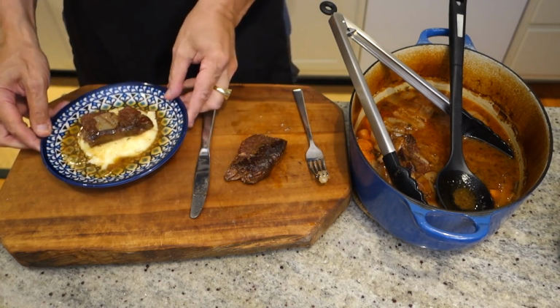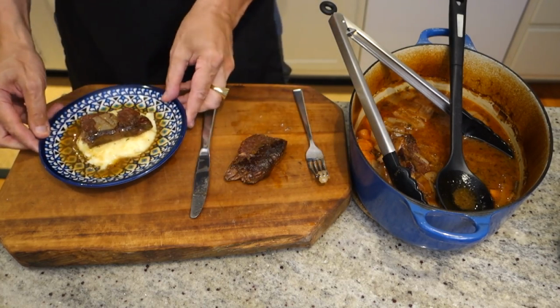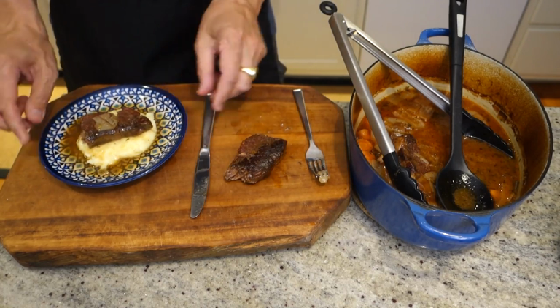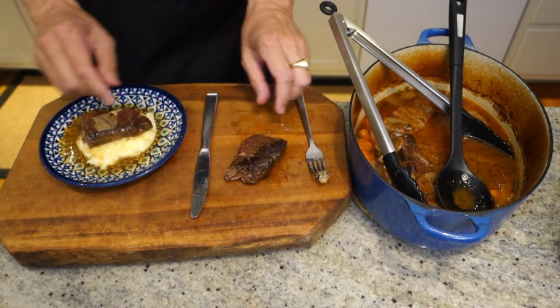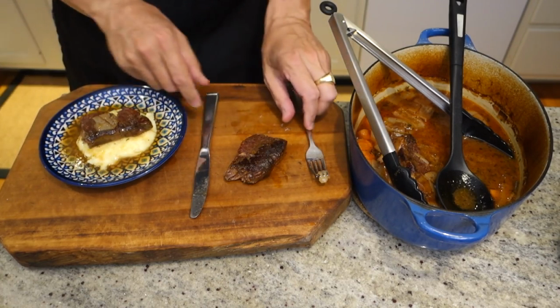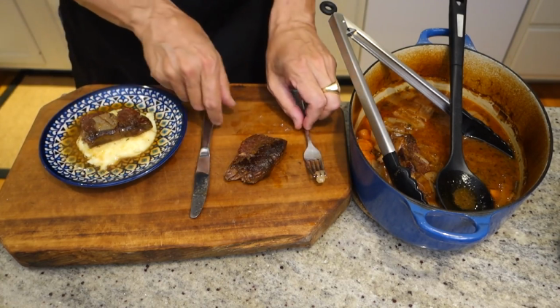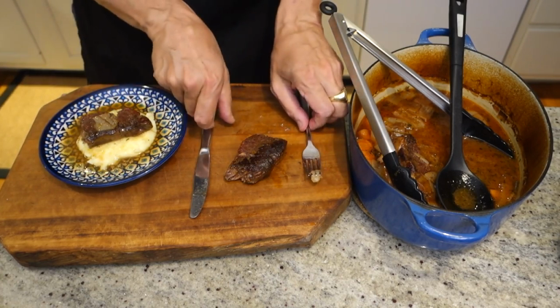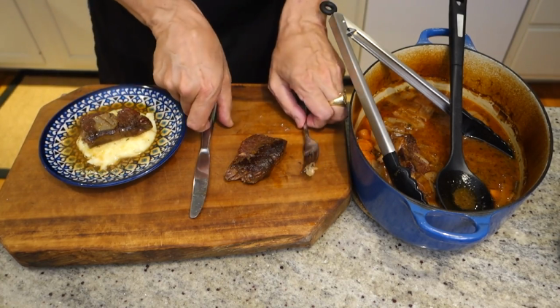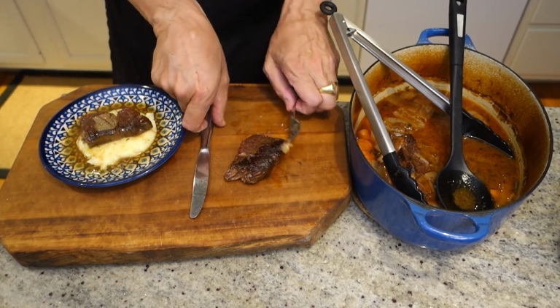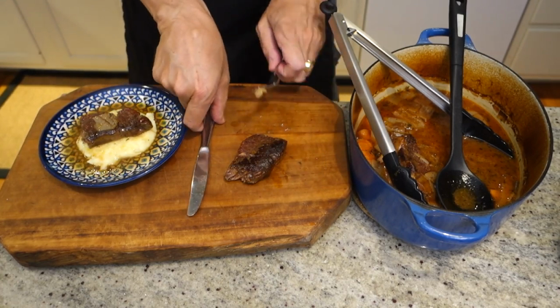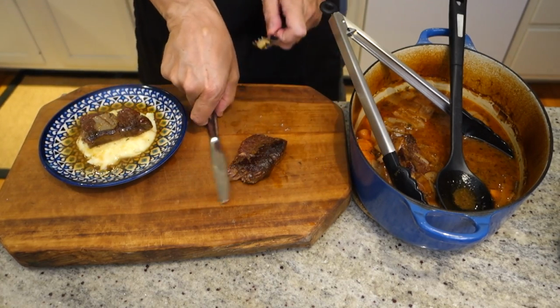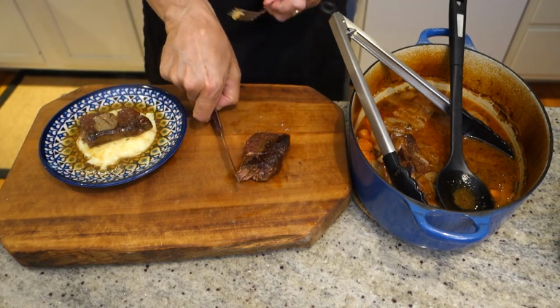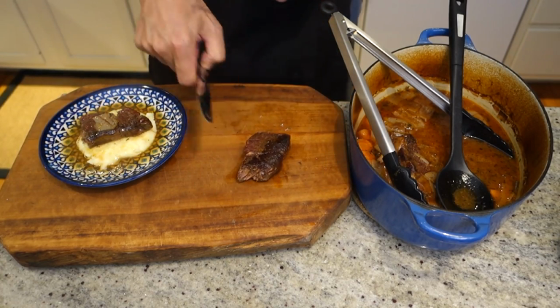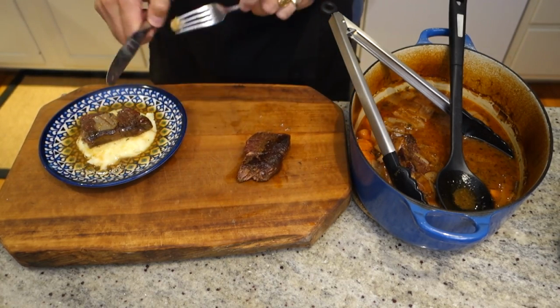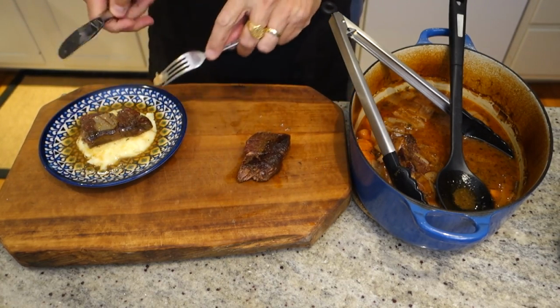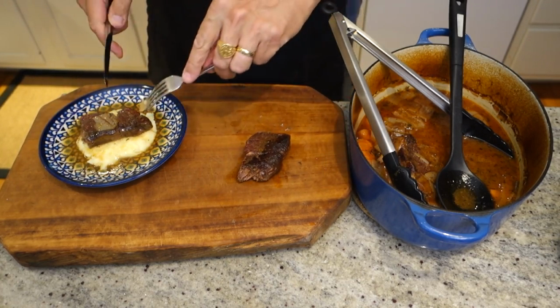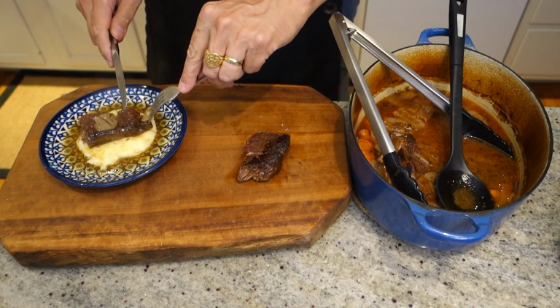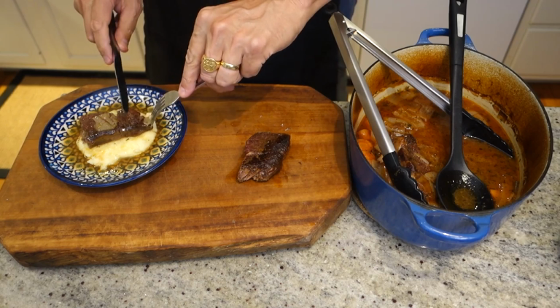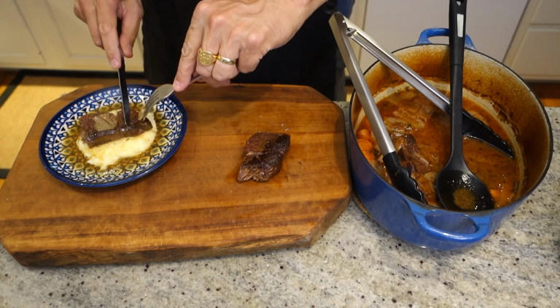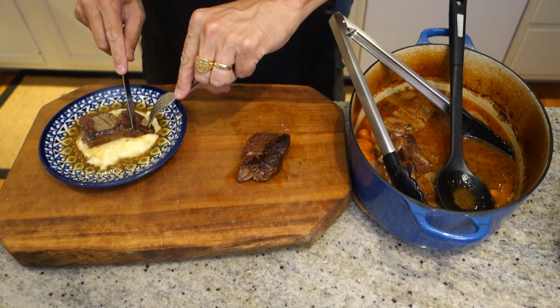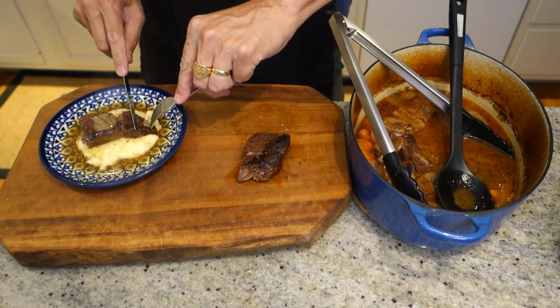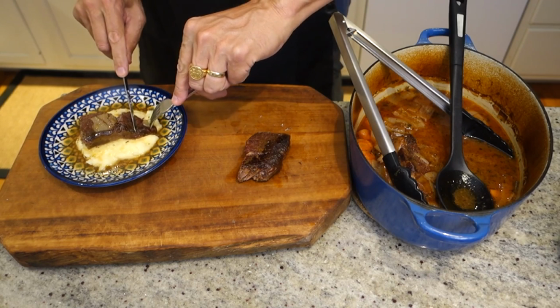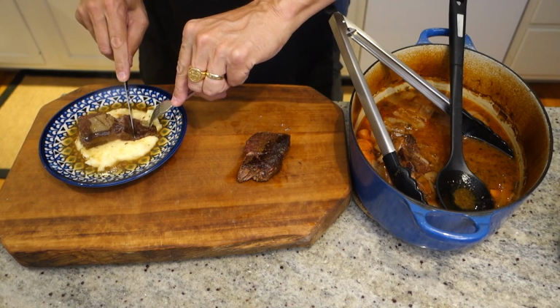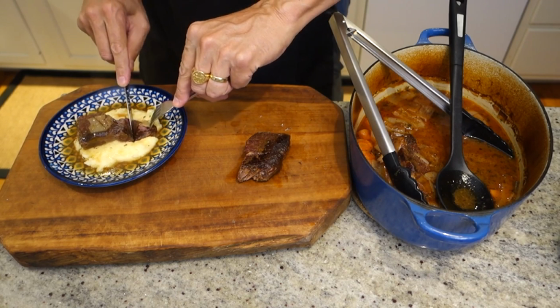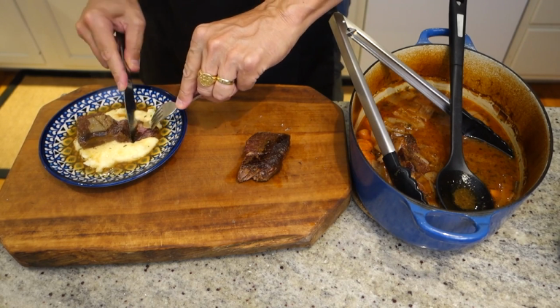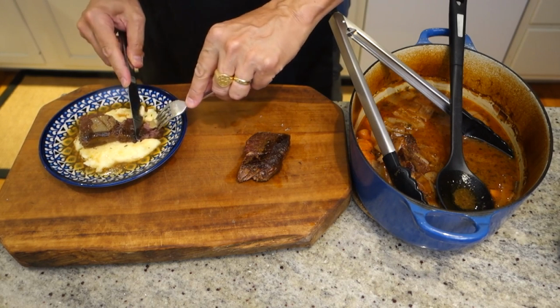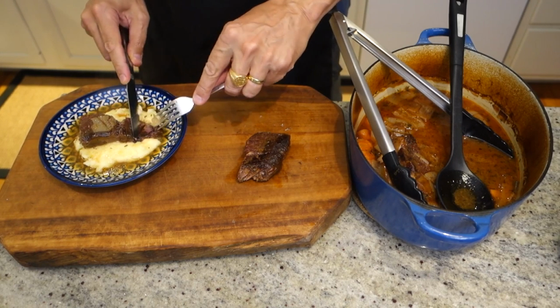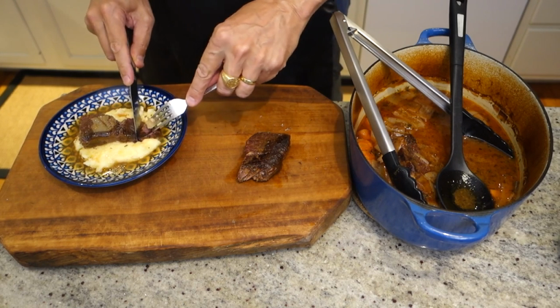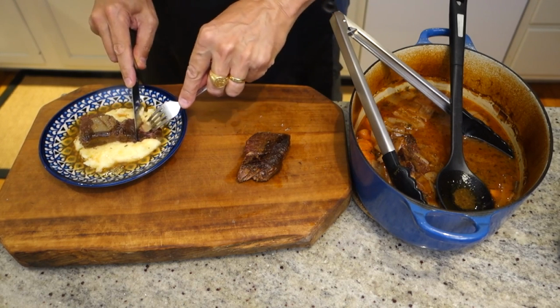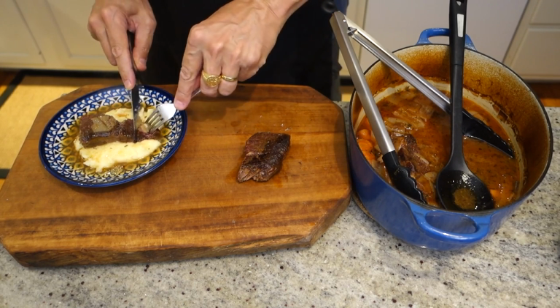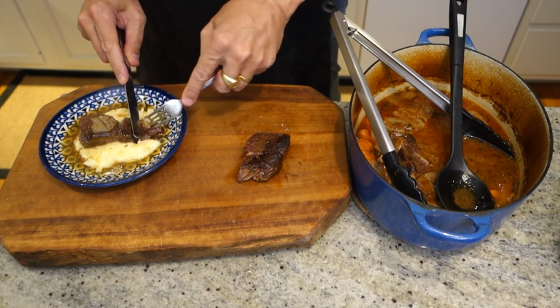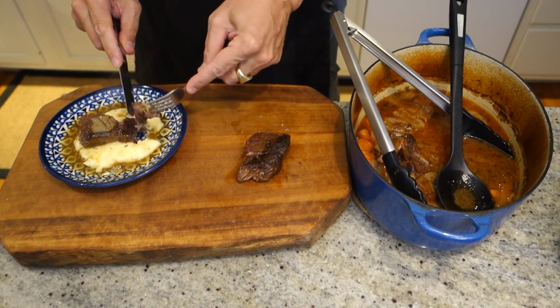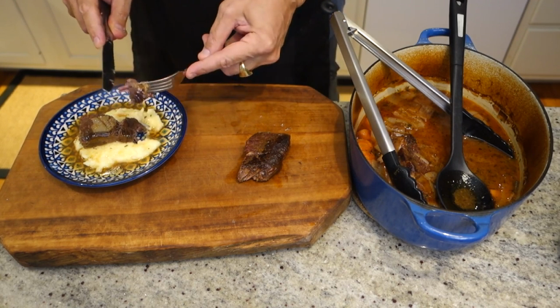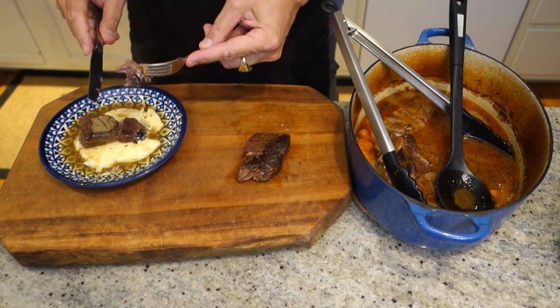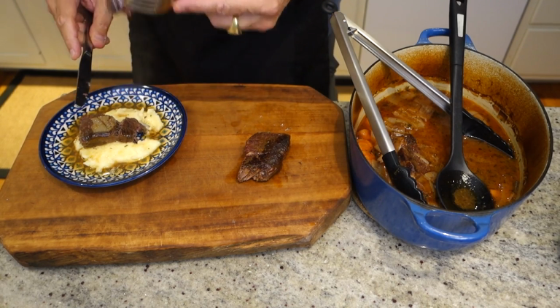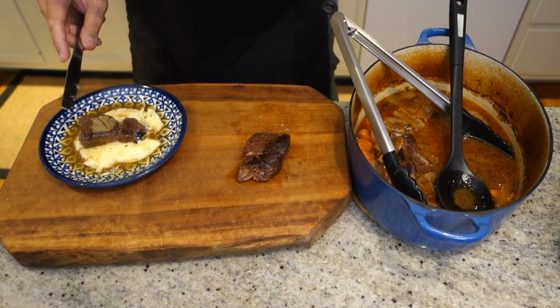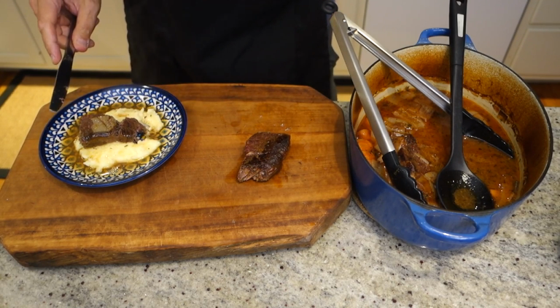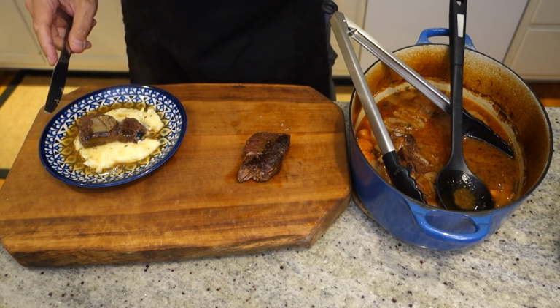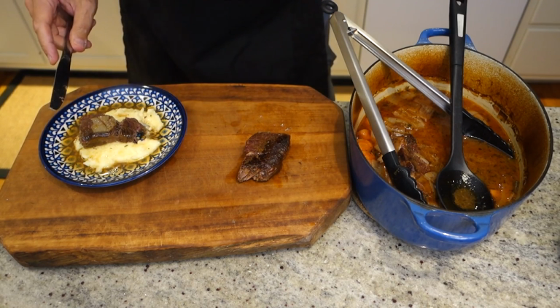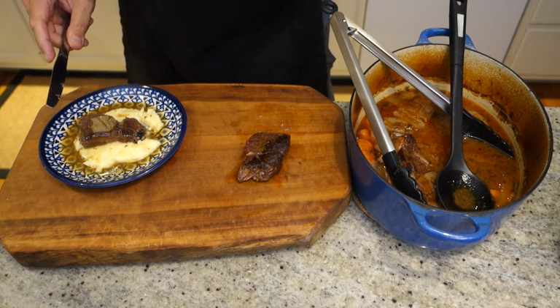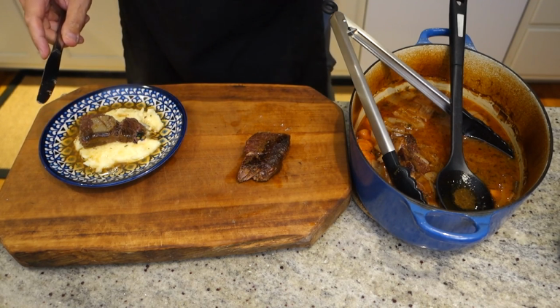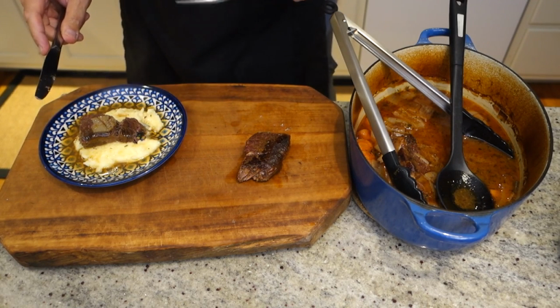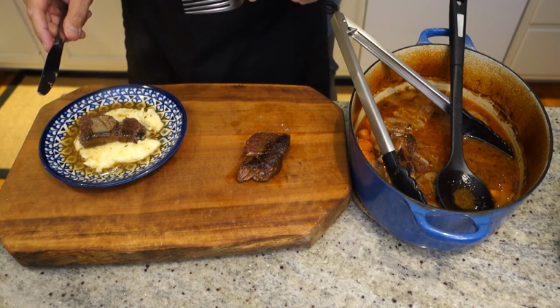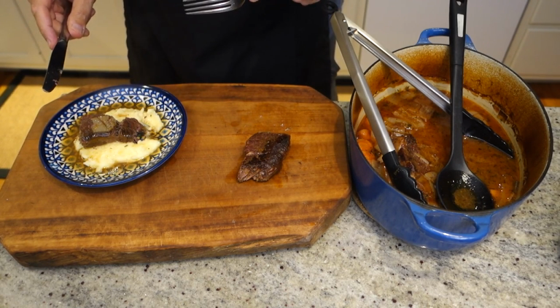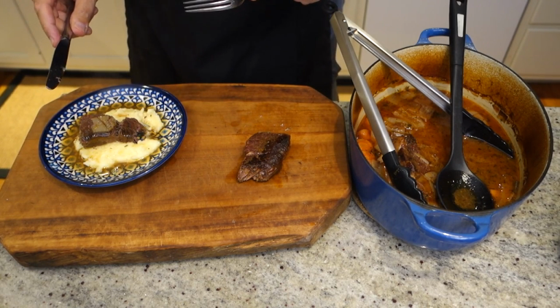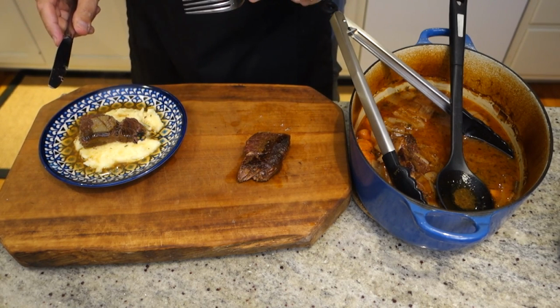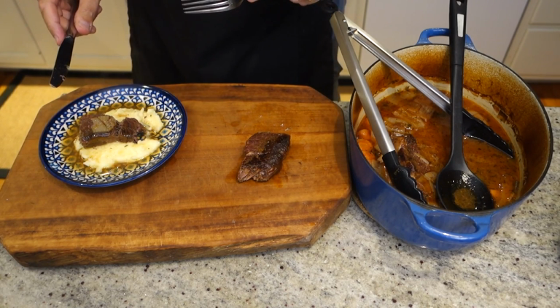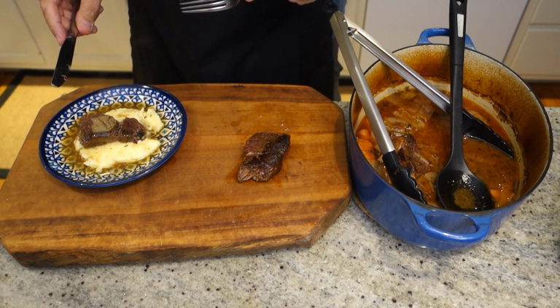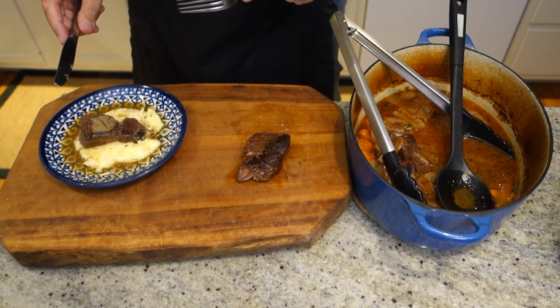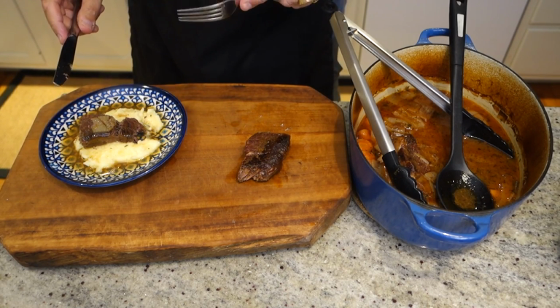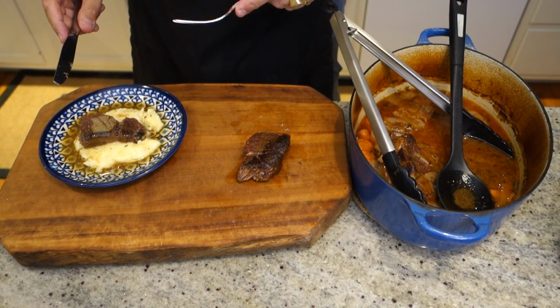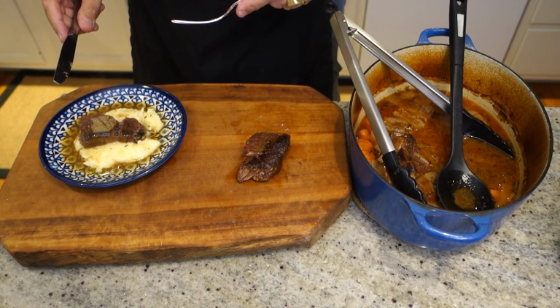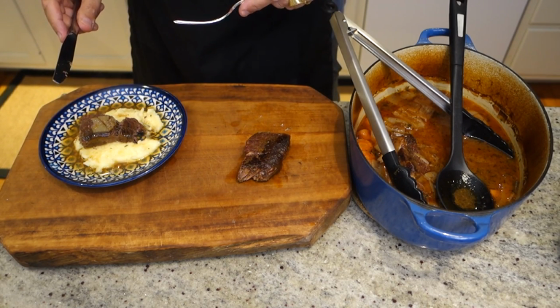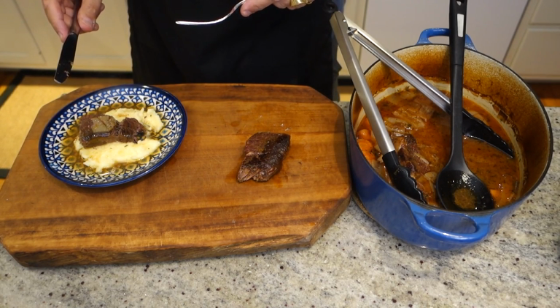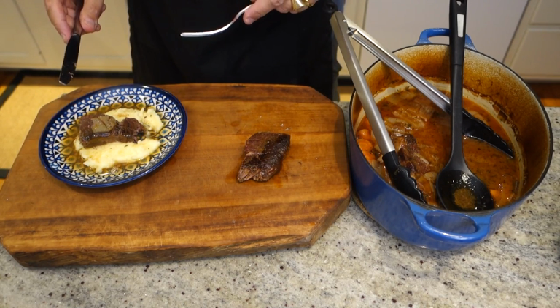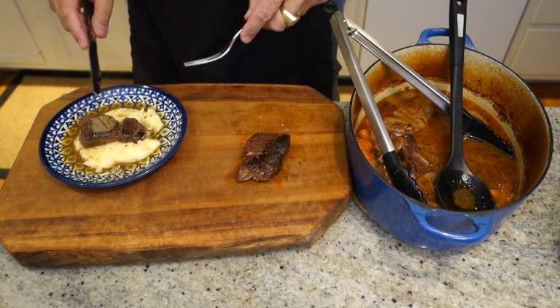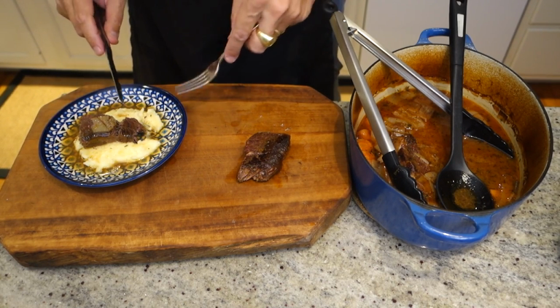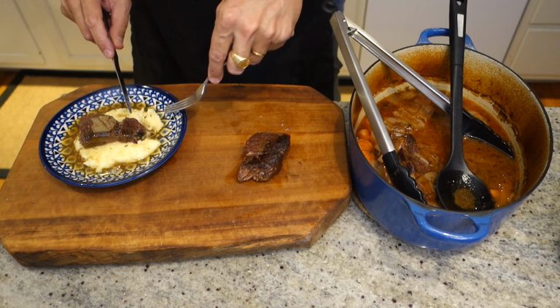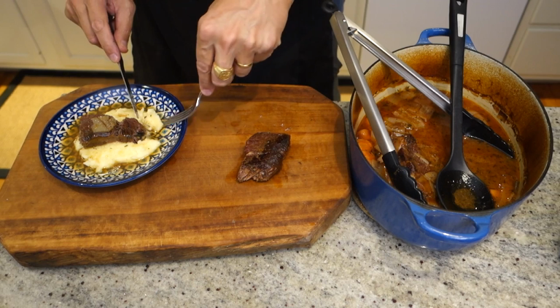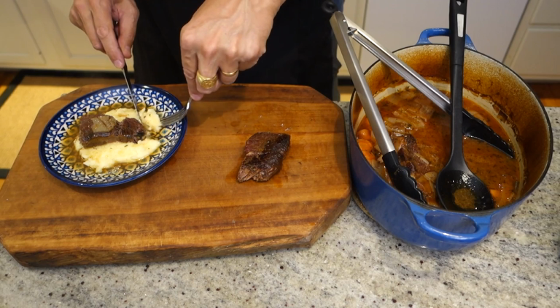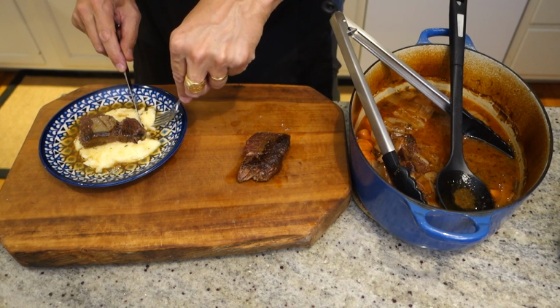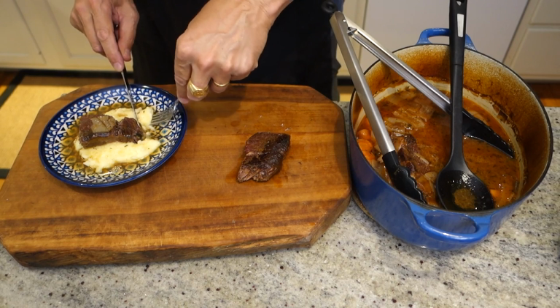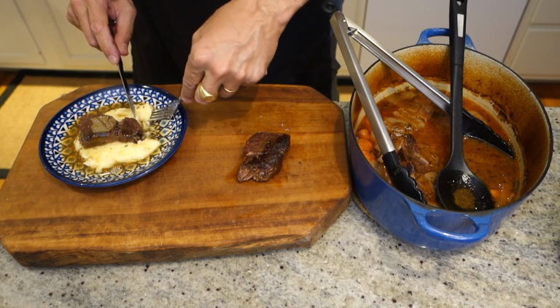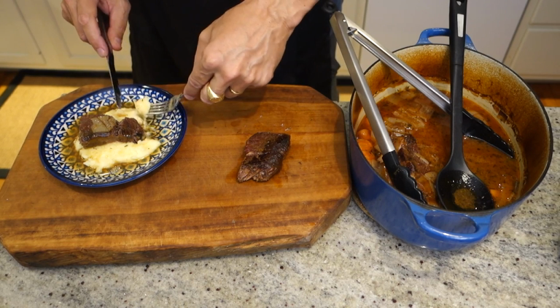I am going to try this. This should be incredible. Mmm — that's fantastic.